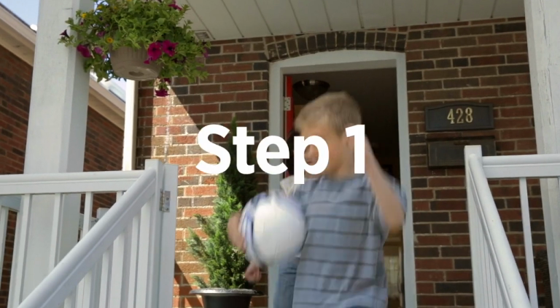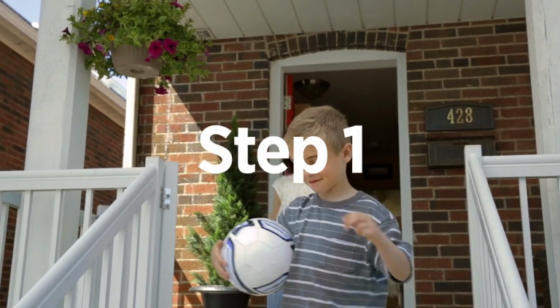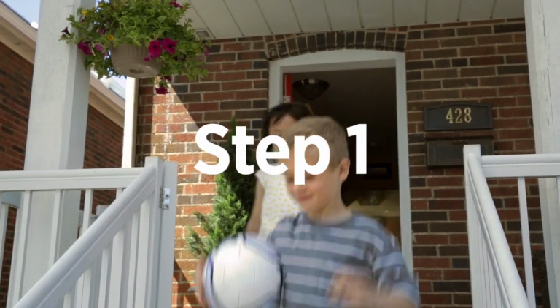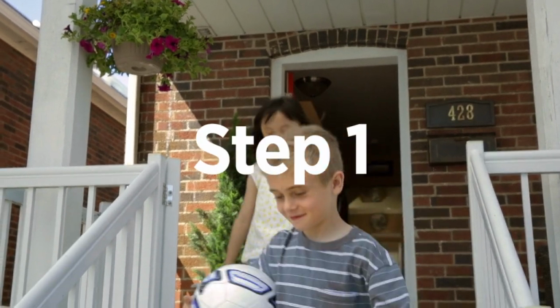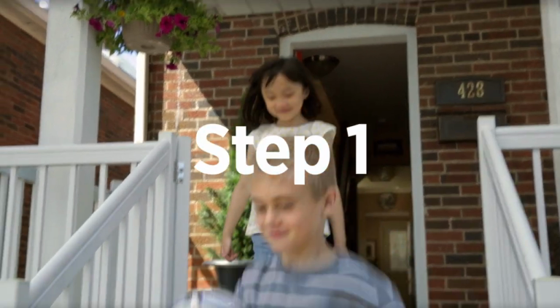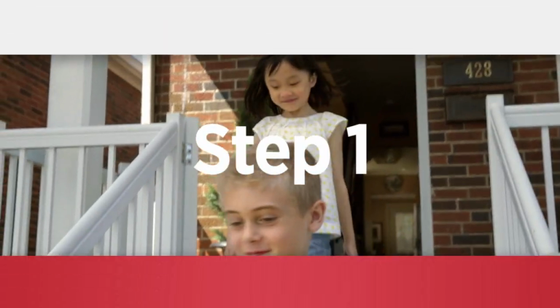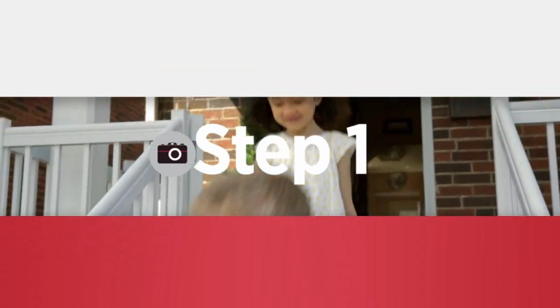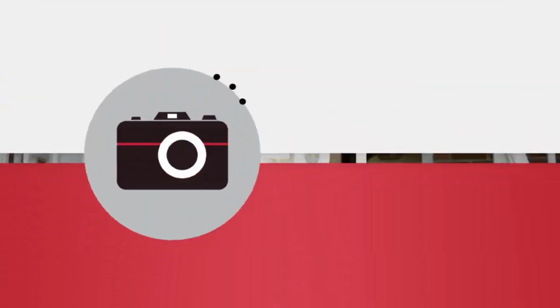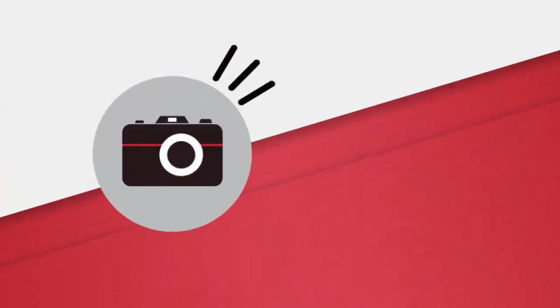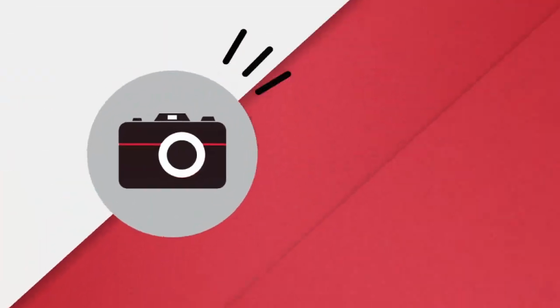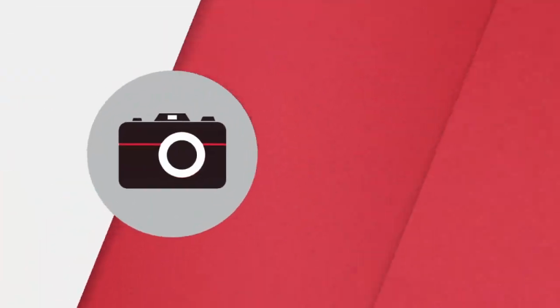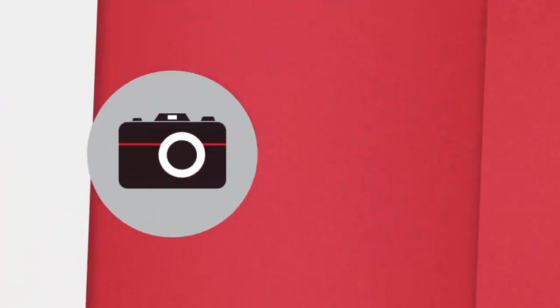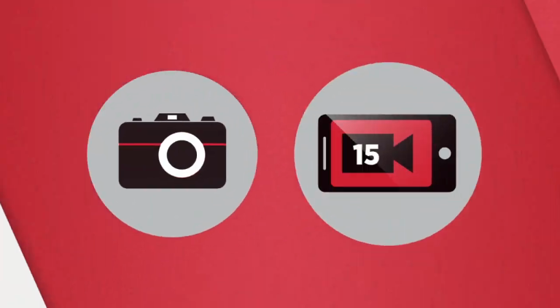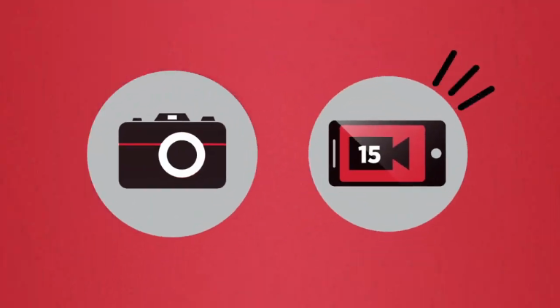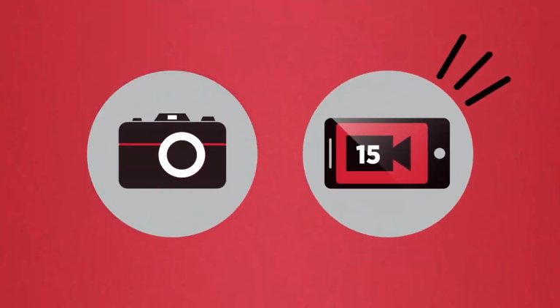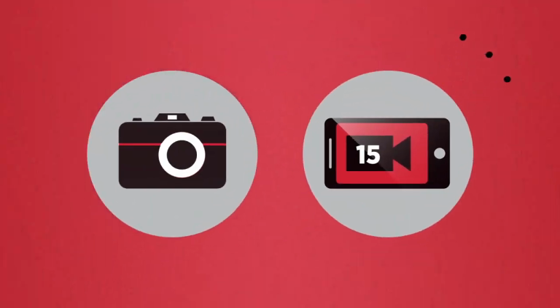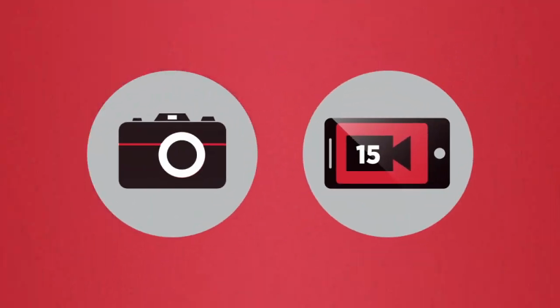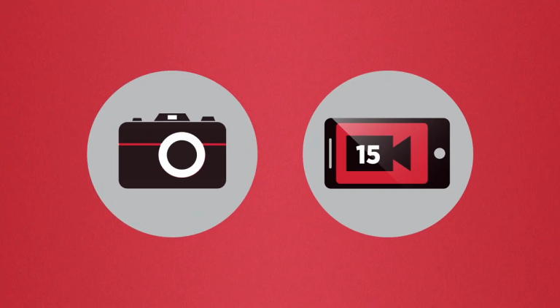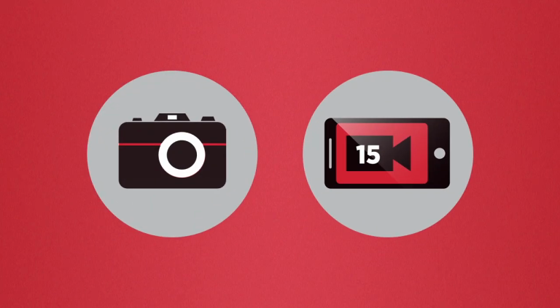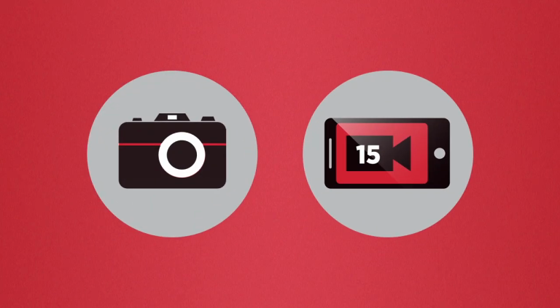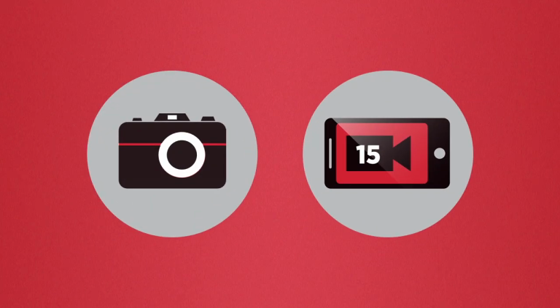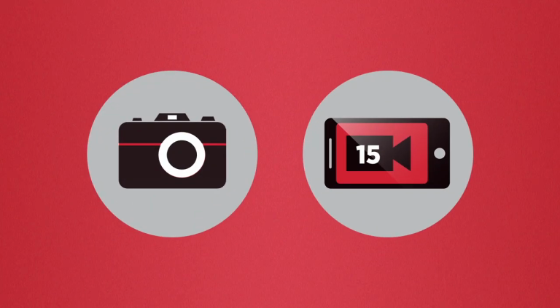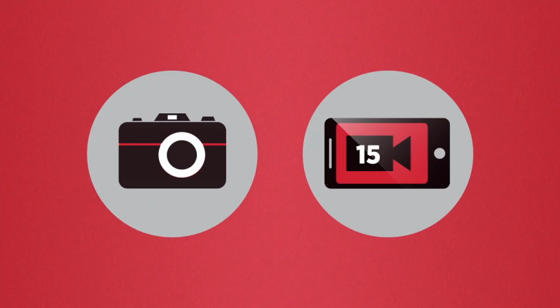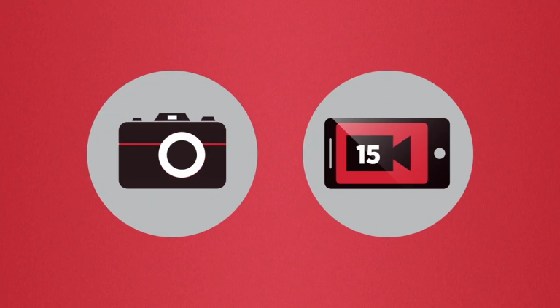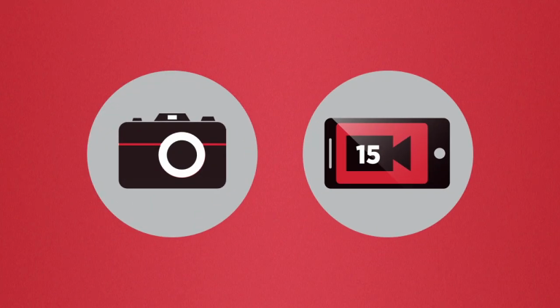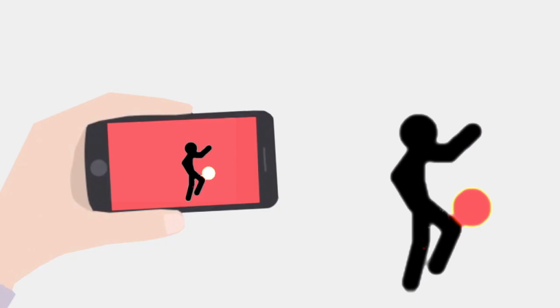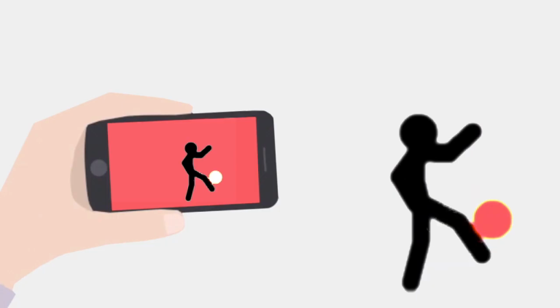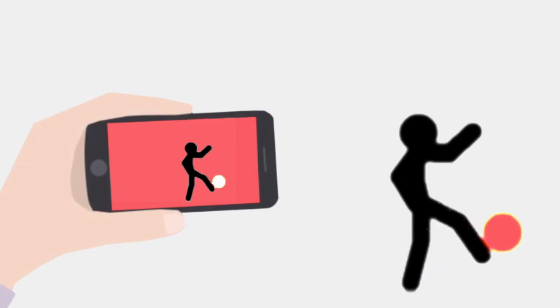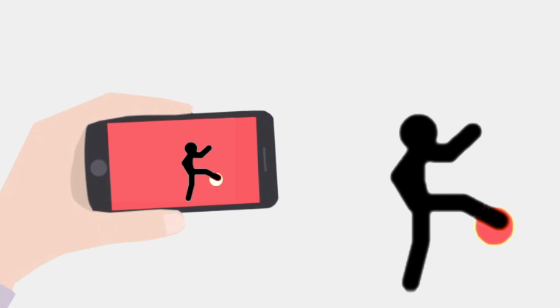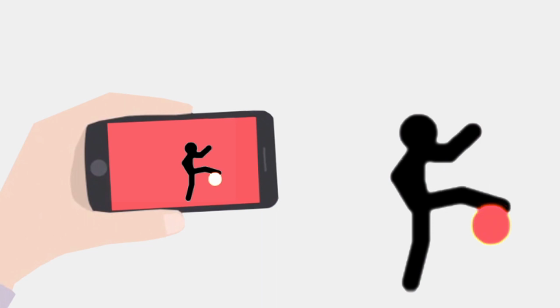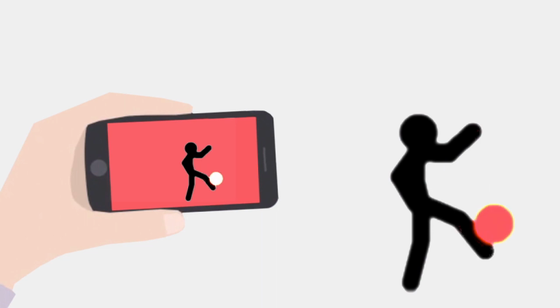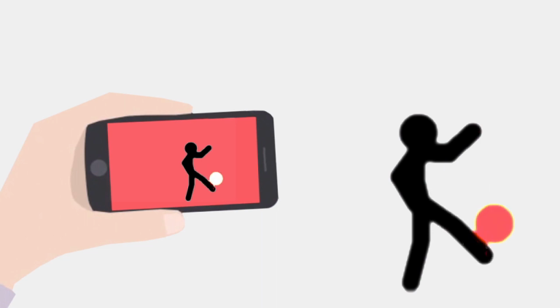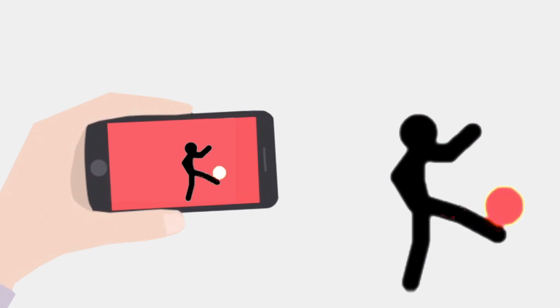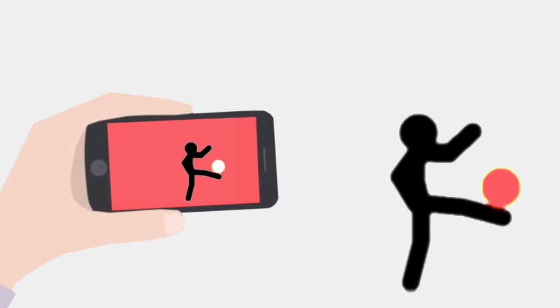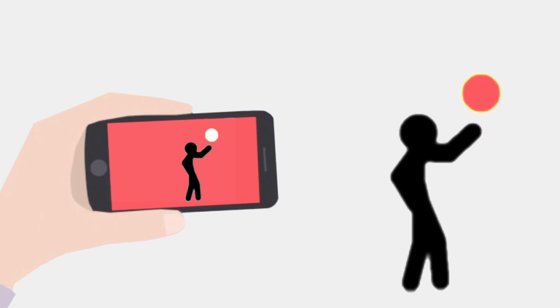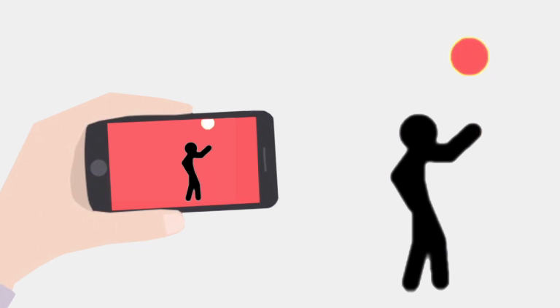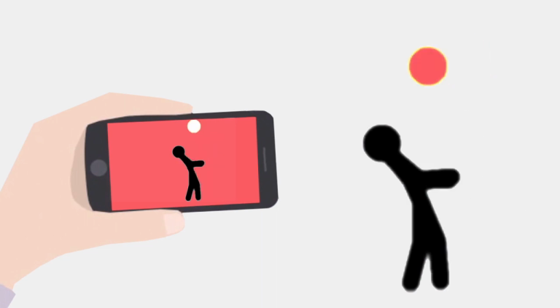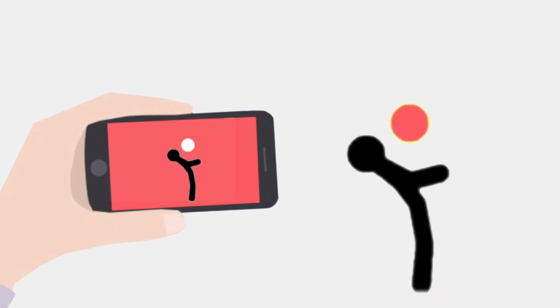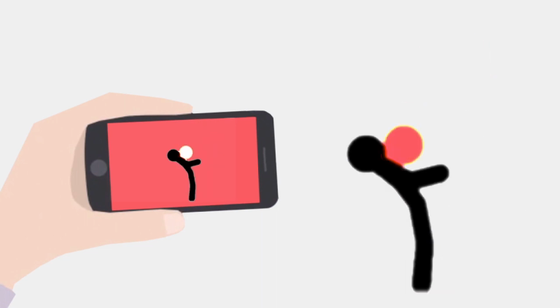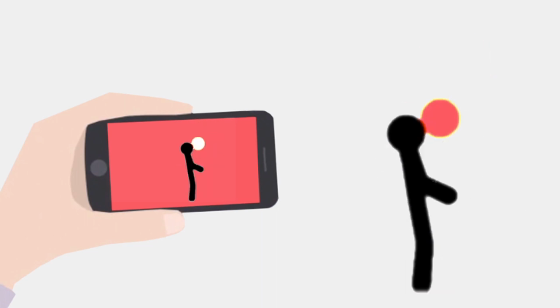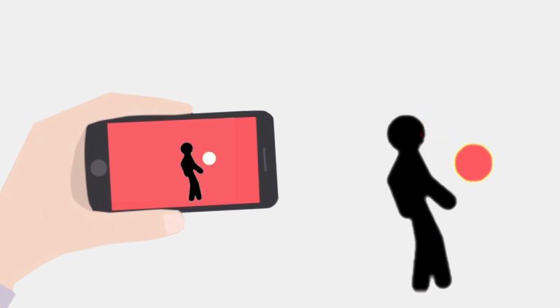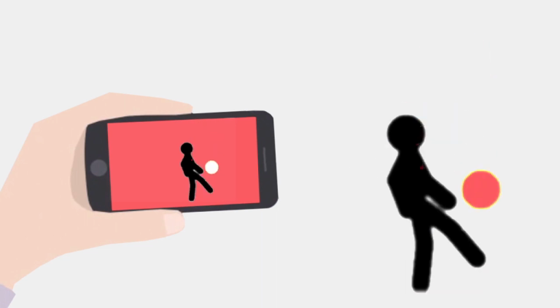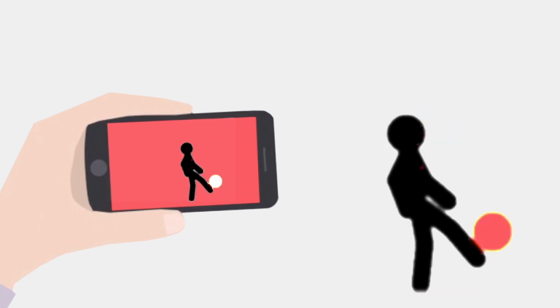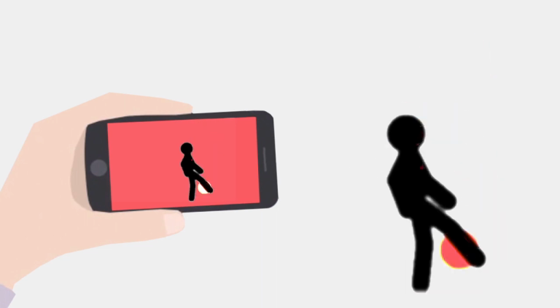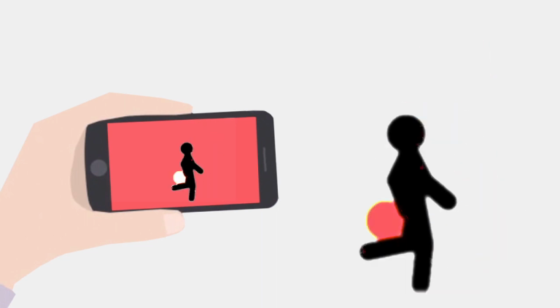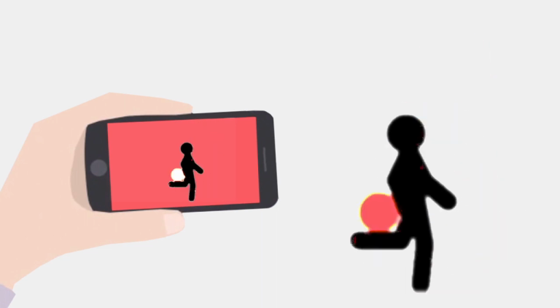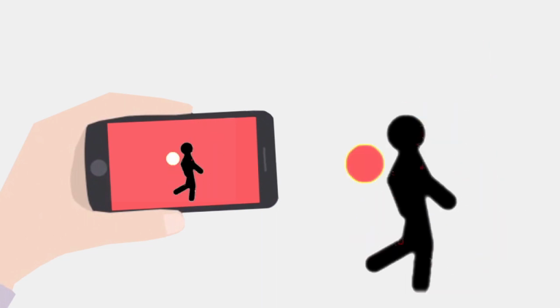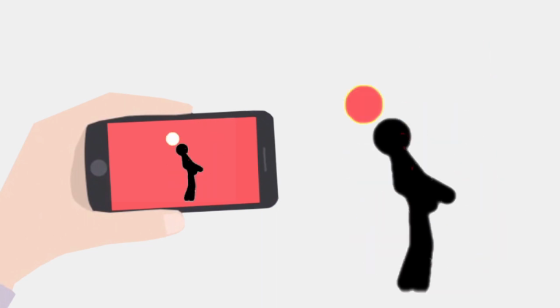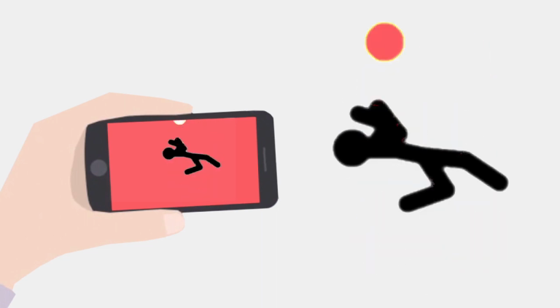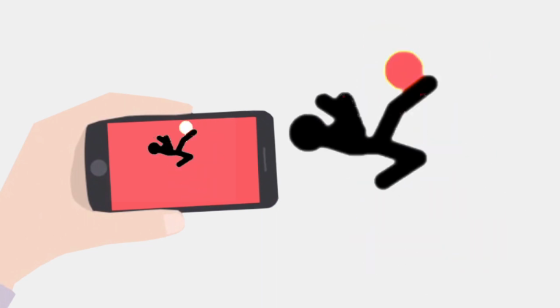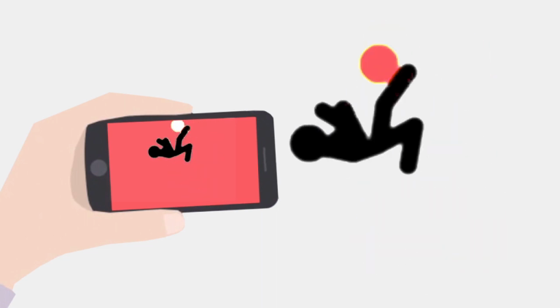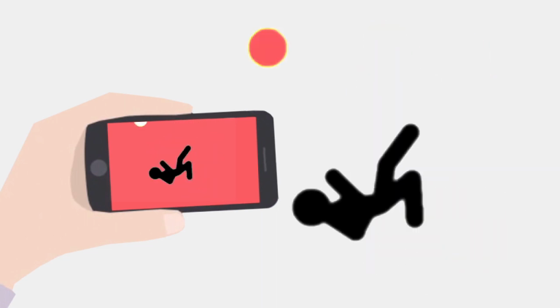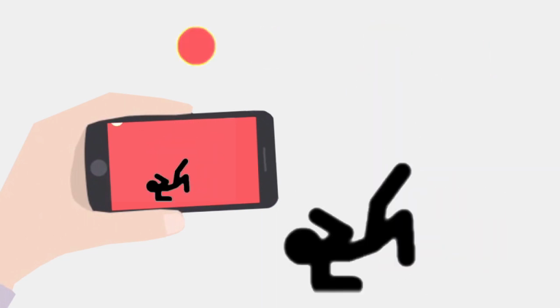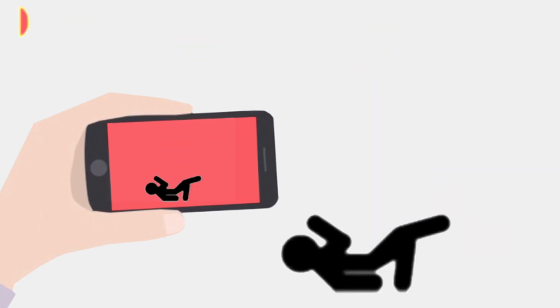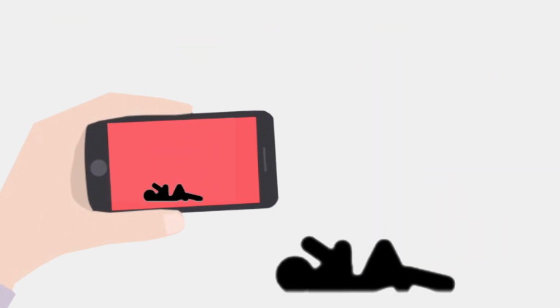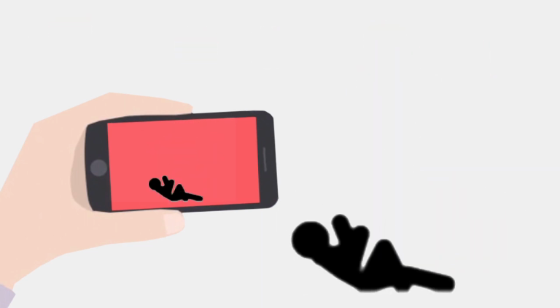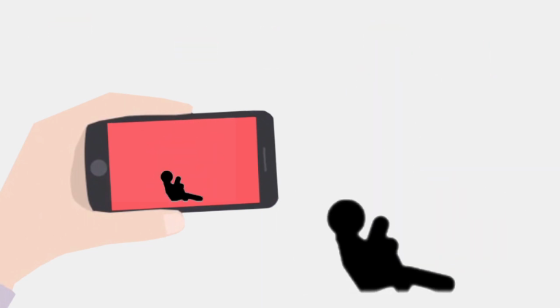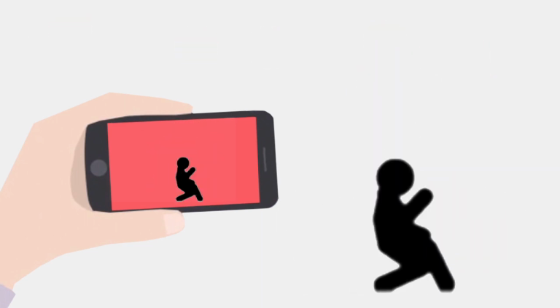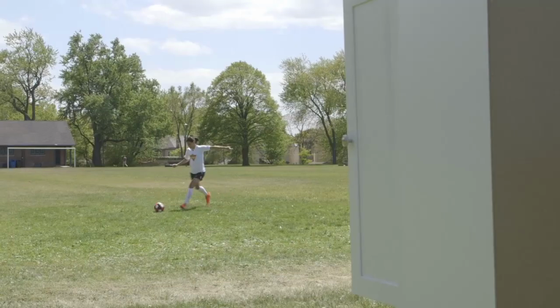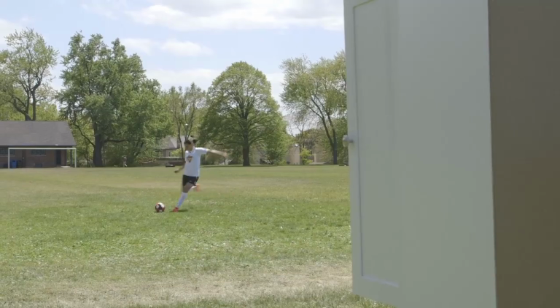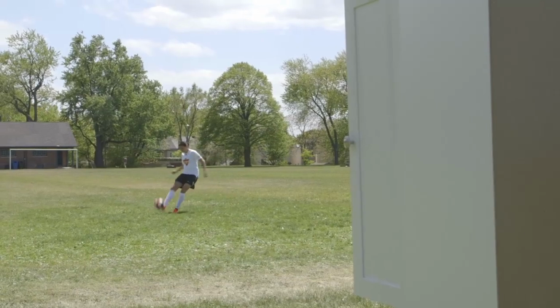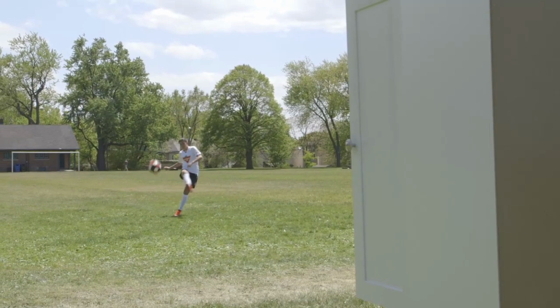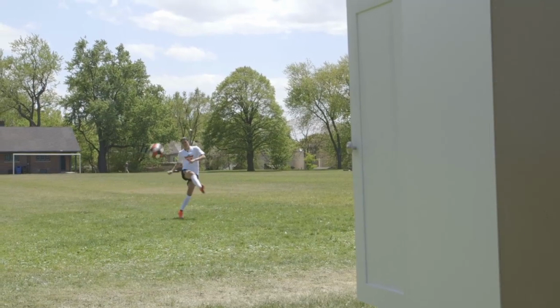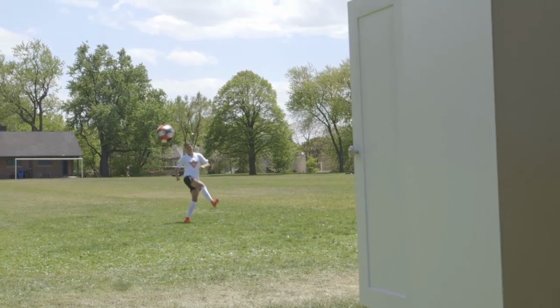Step 1. Create a photo or a 15-second video of a trick. Have someone film you doing a trick or skill. It can be anything you want, like...